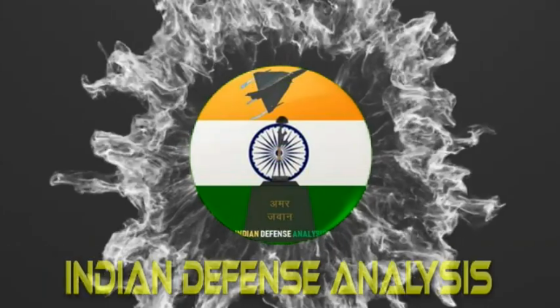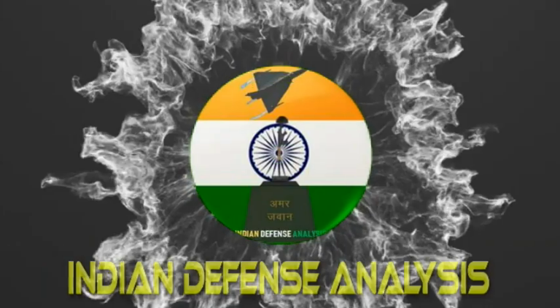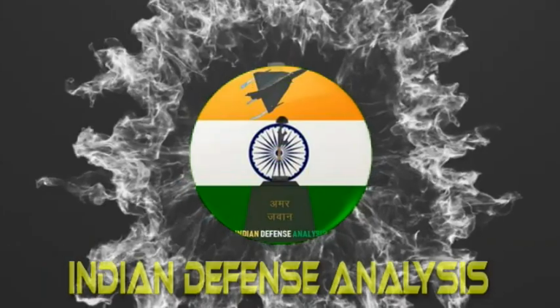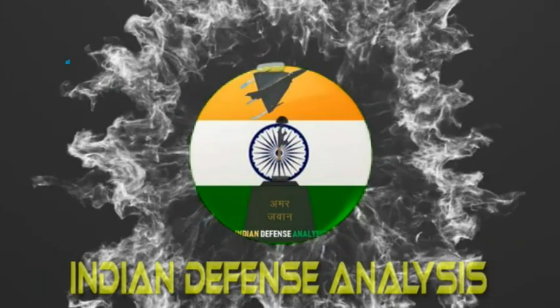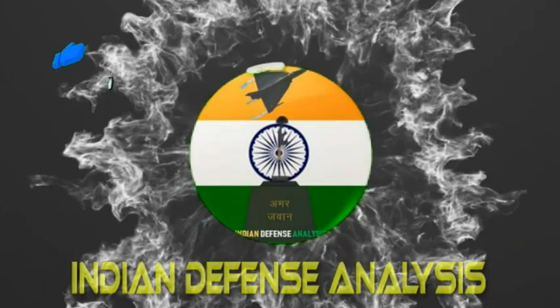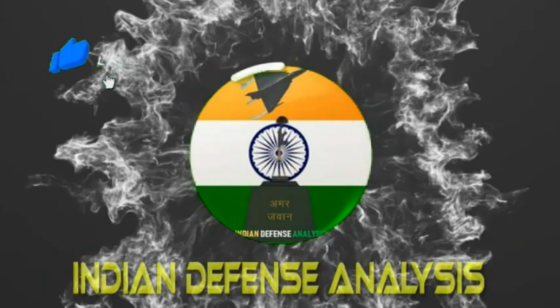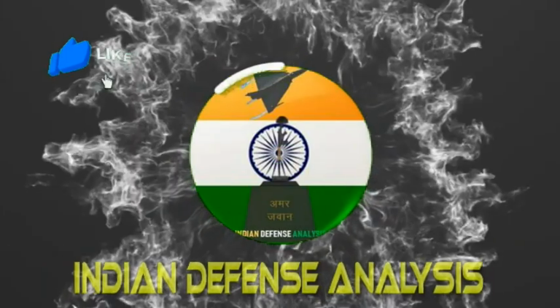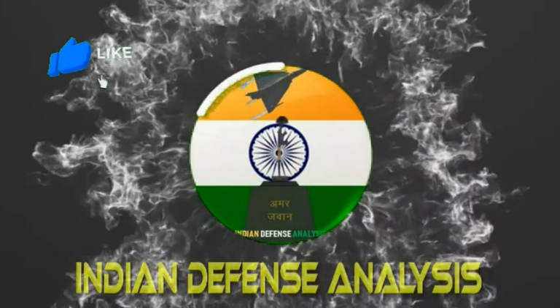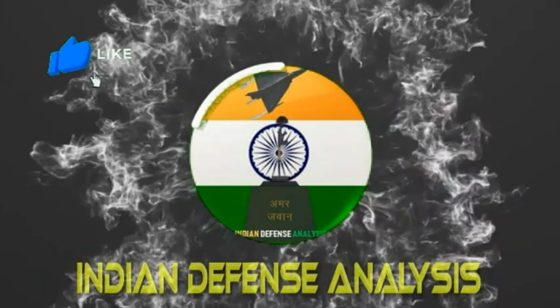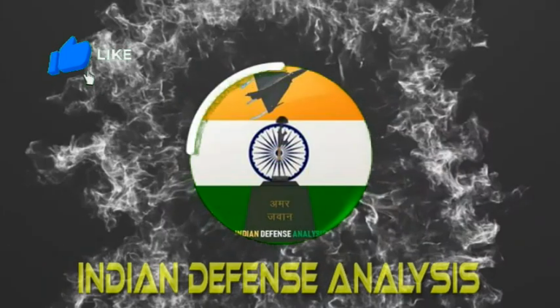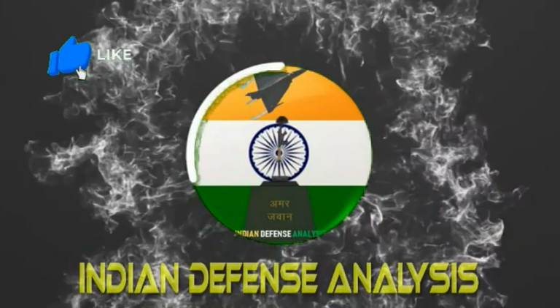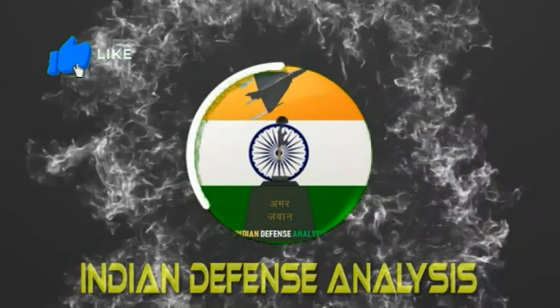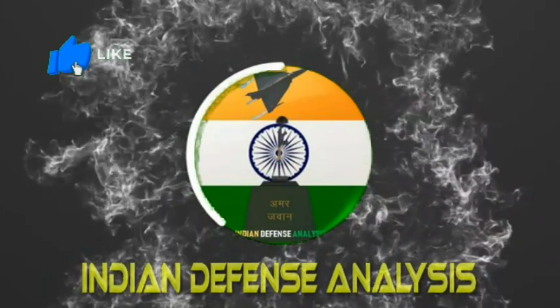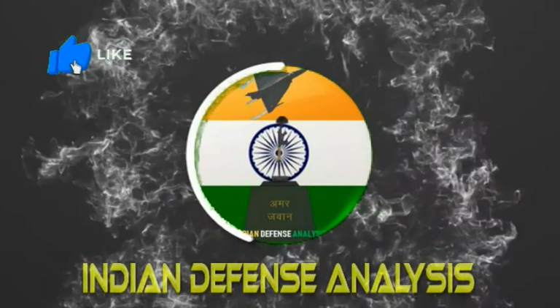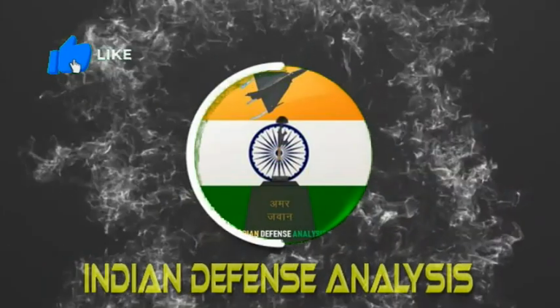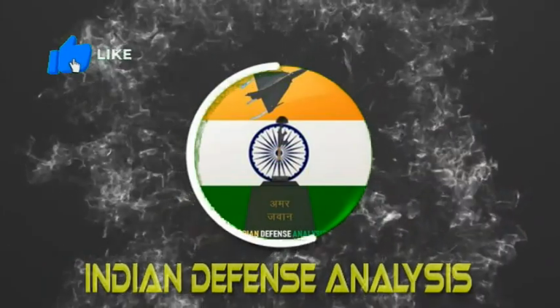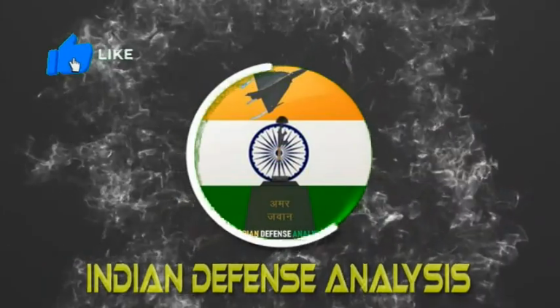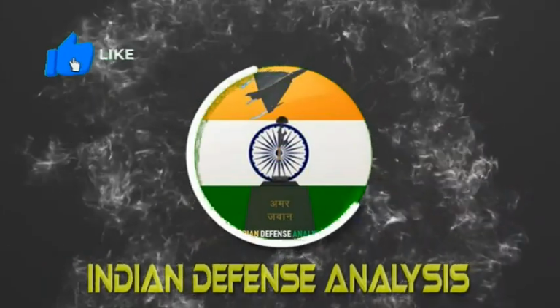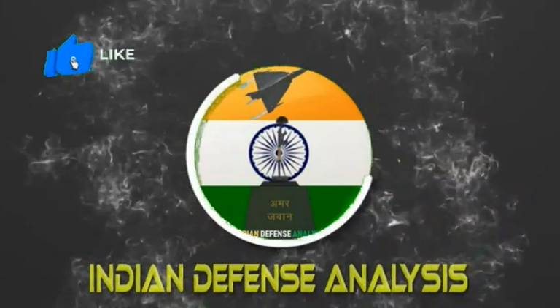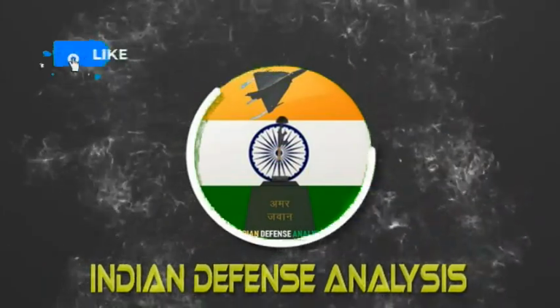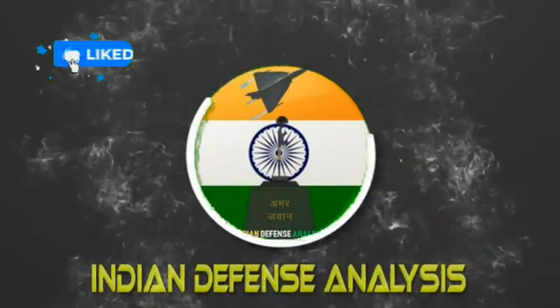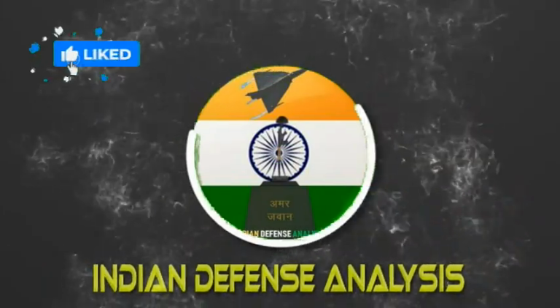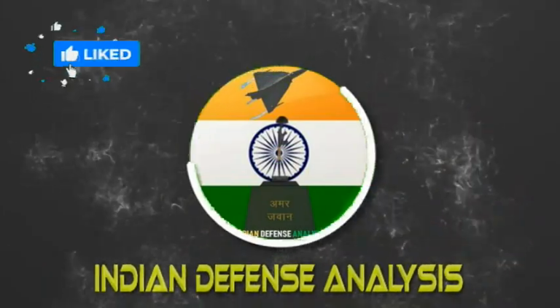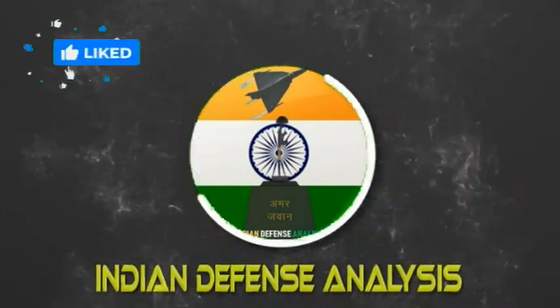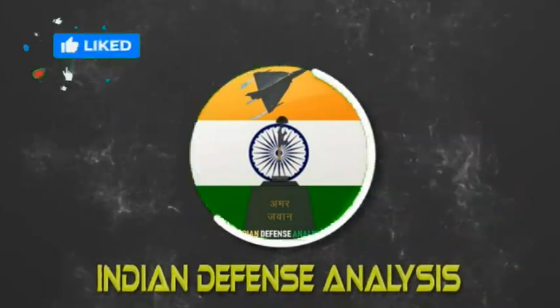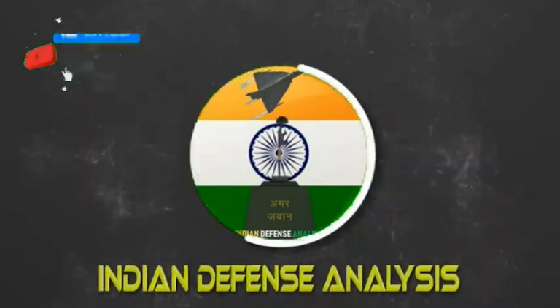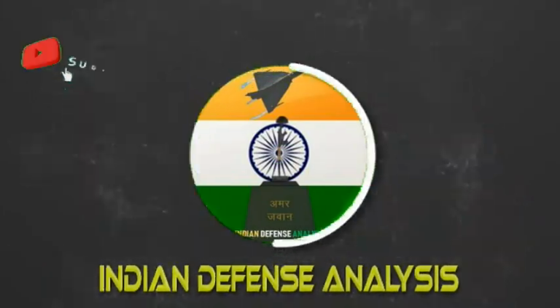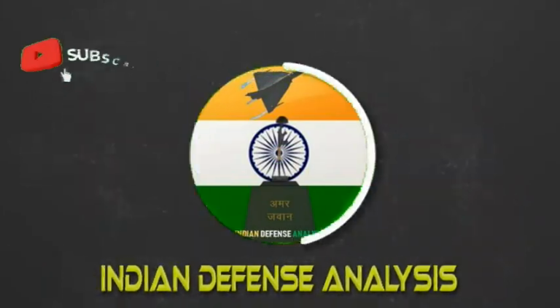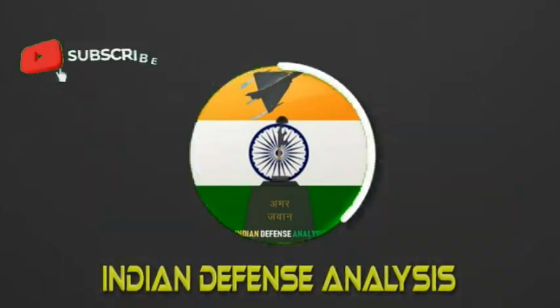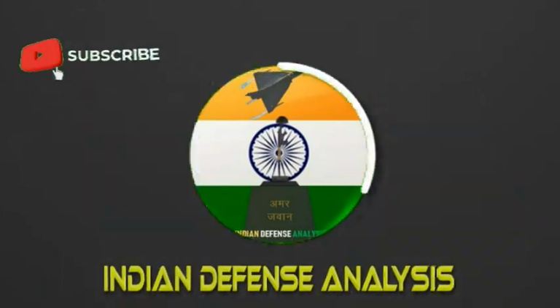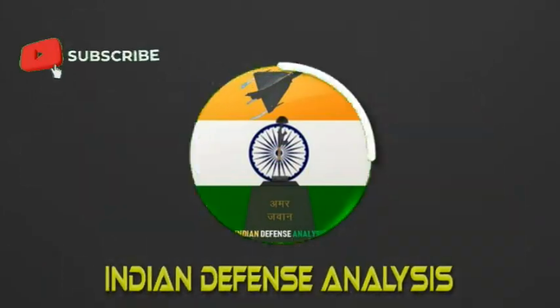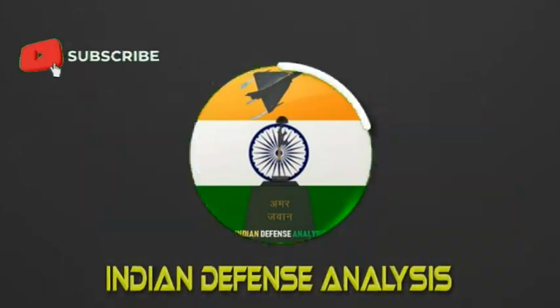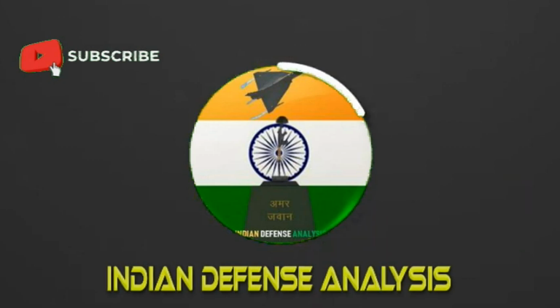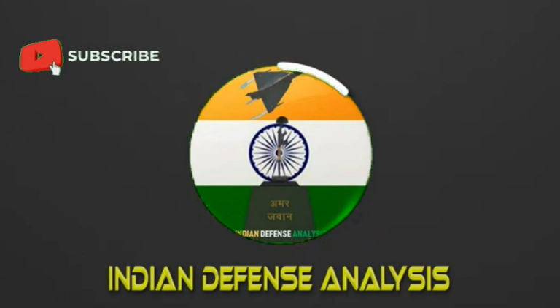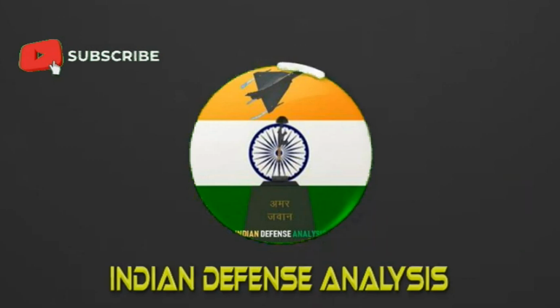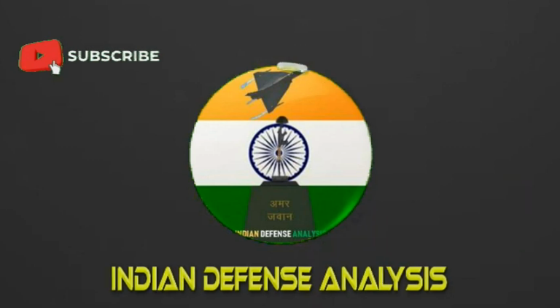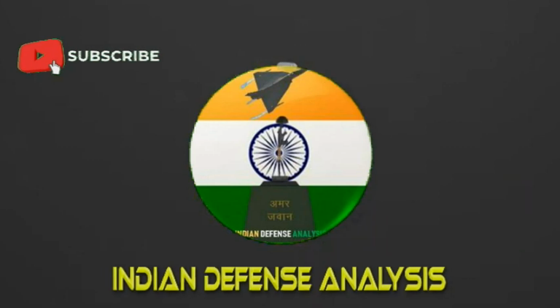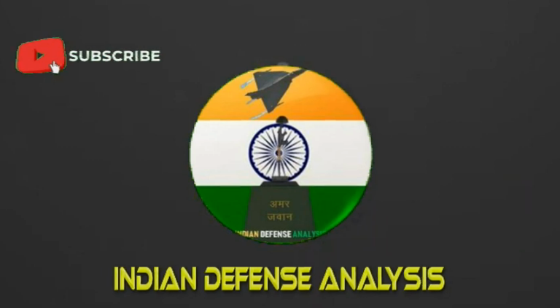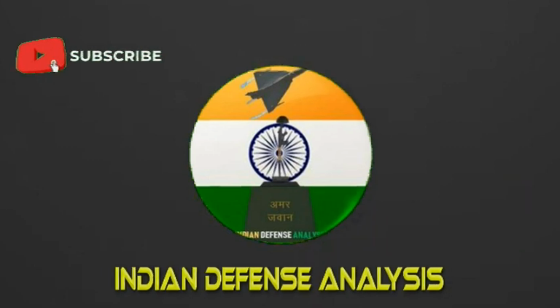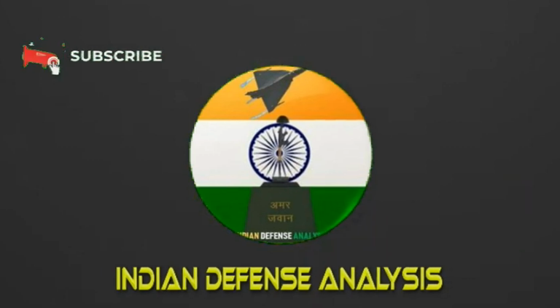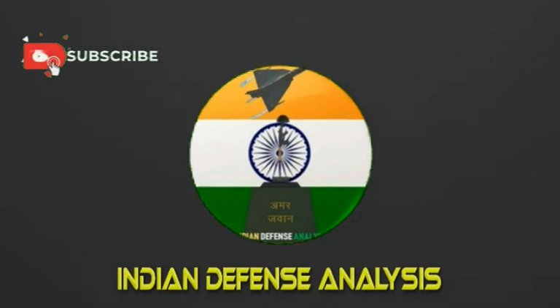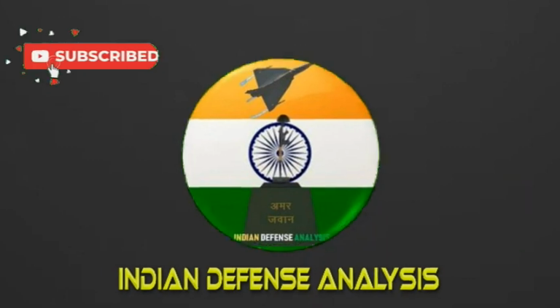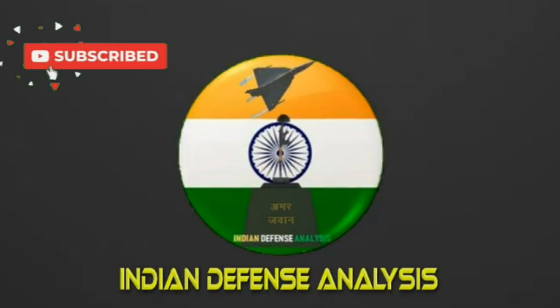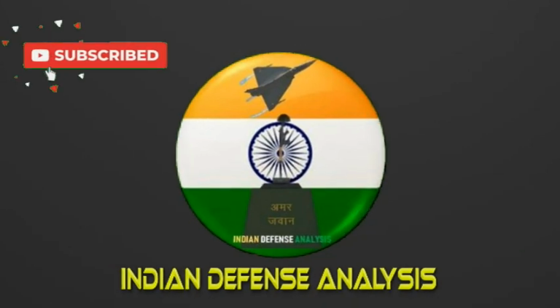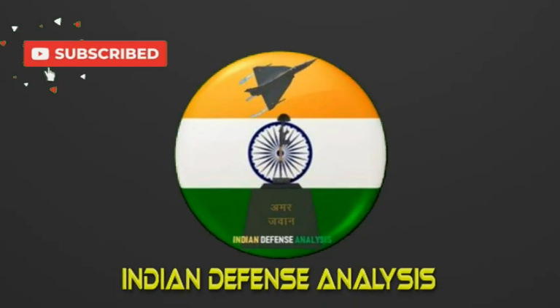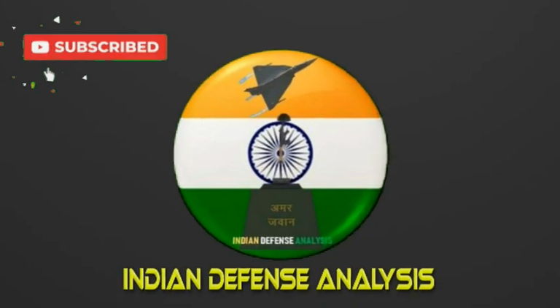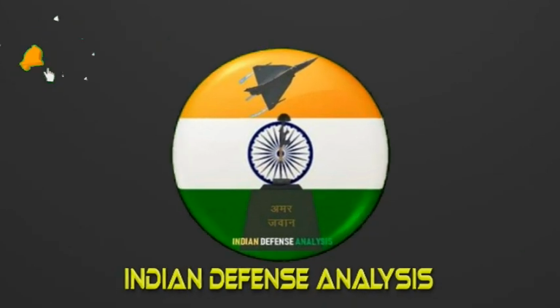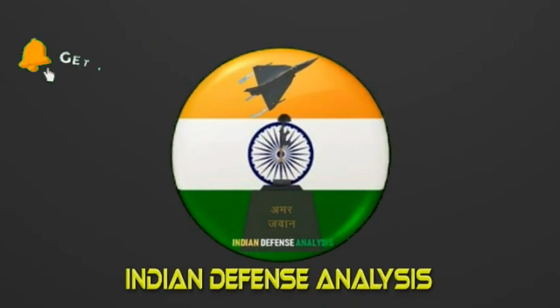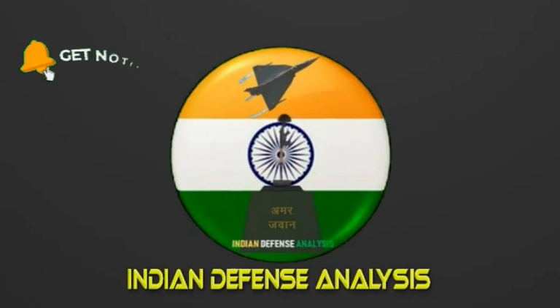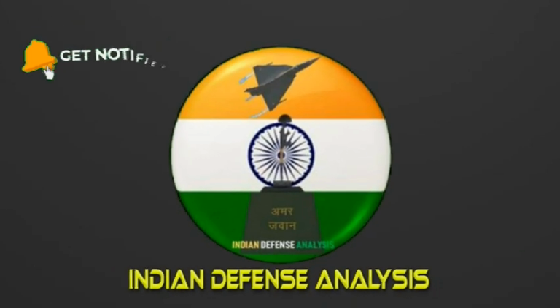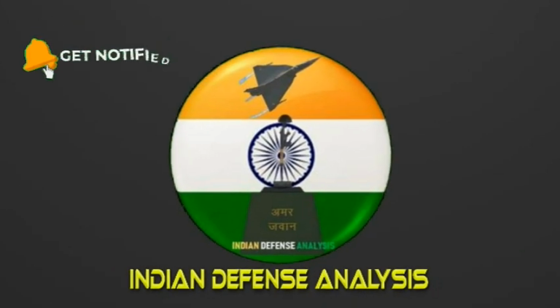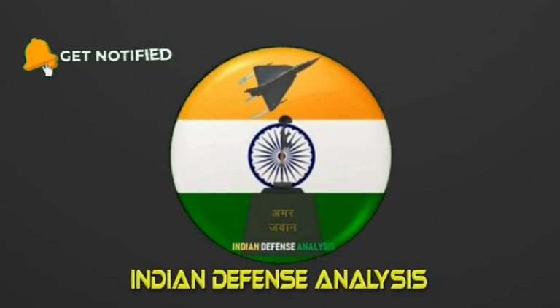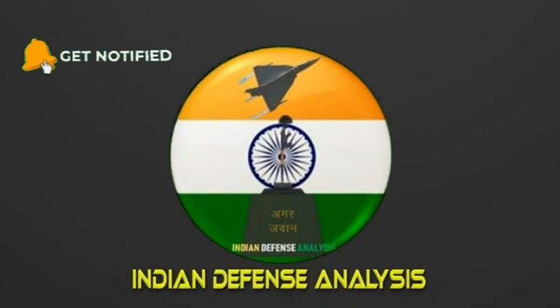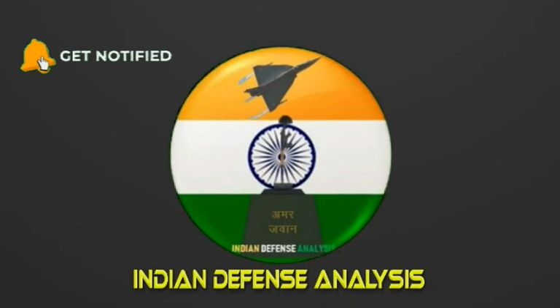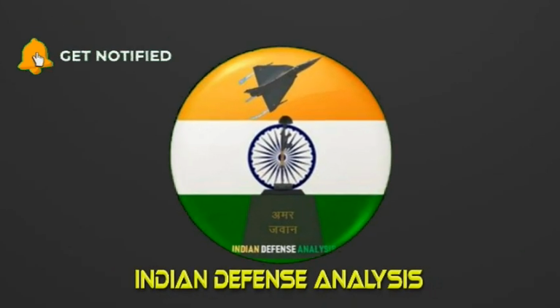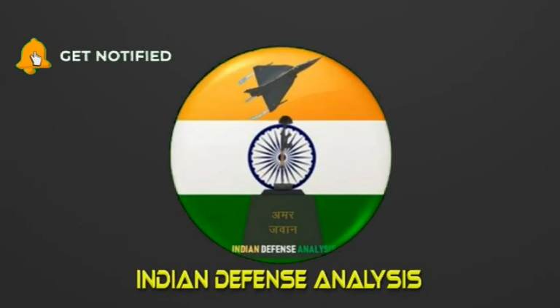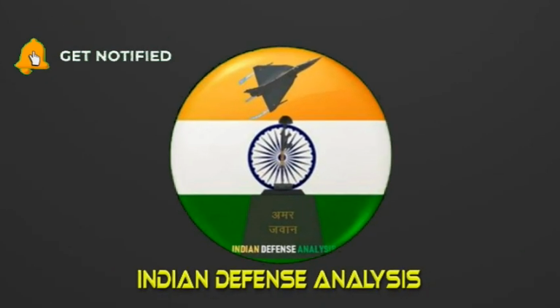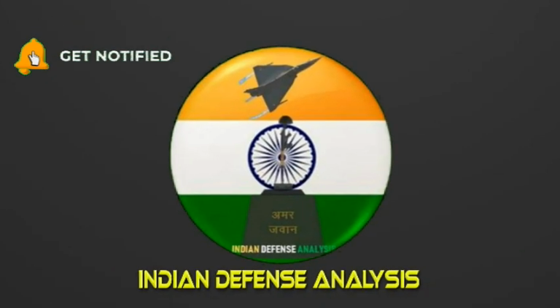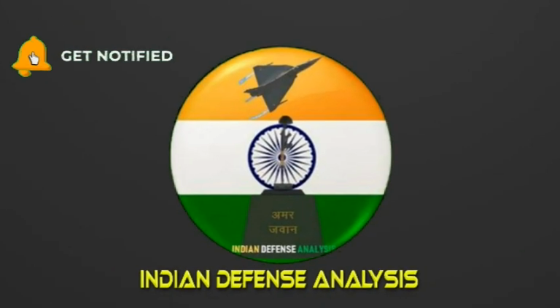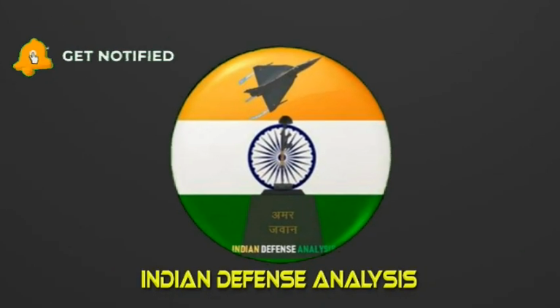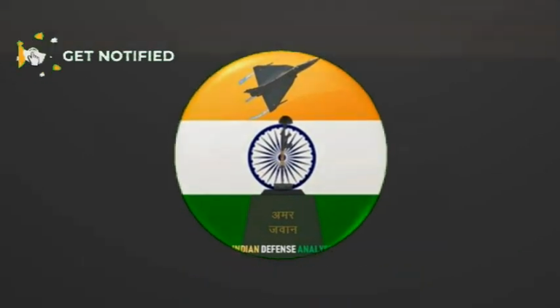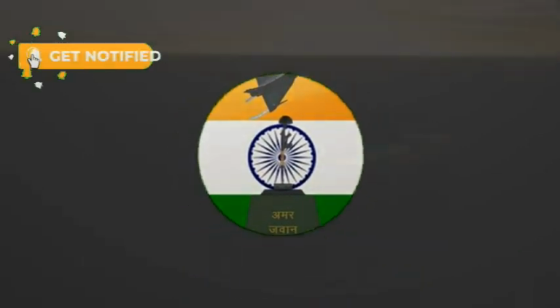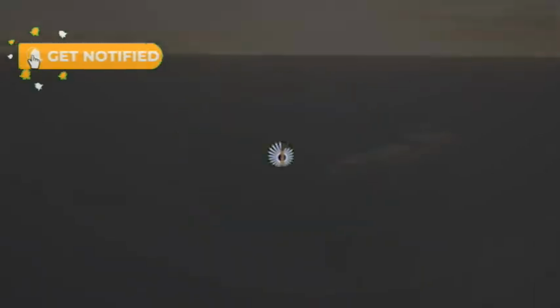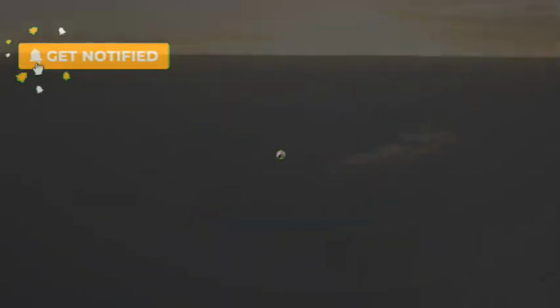Hello and welcome back to your YouTube channel, Indian Defense Analysis, where we bring to you all the latest developments happening in the defense sector.